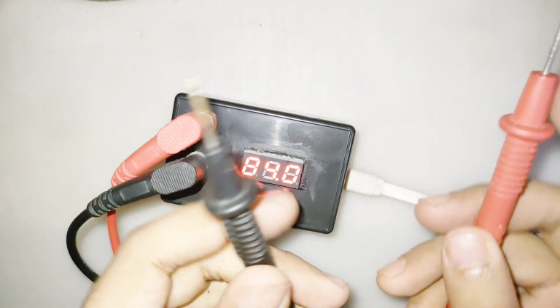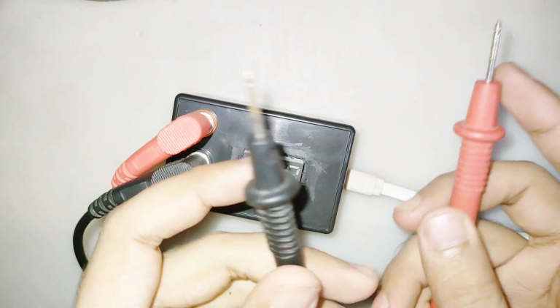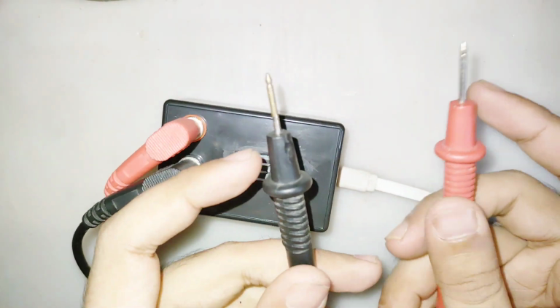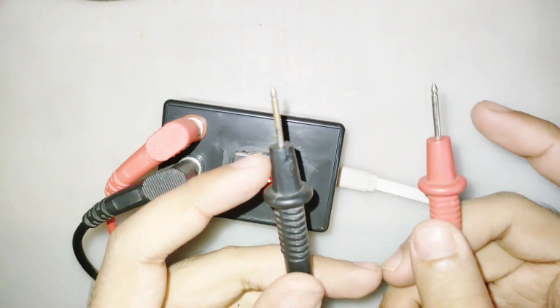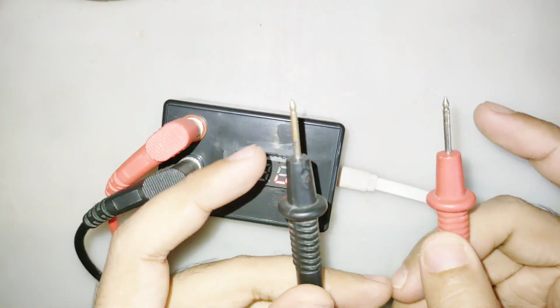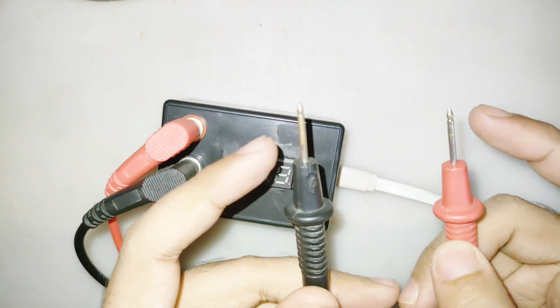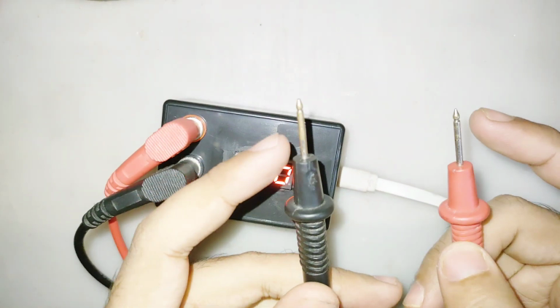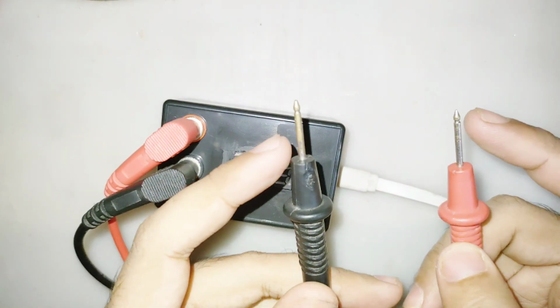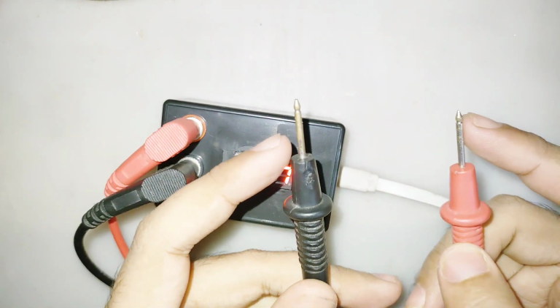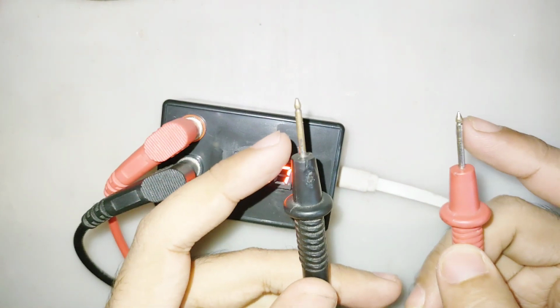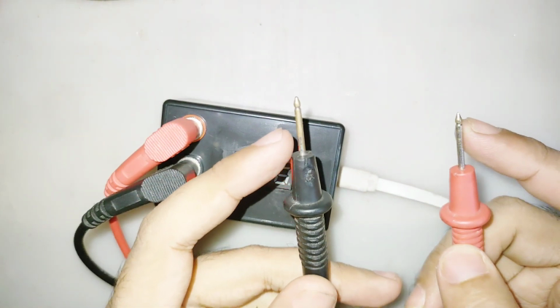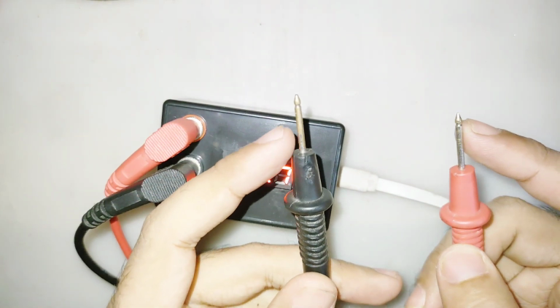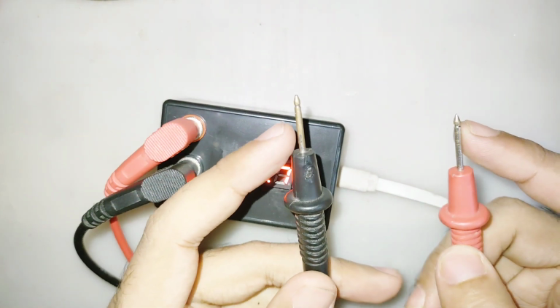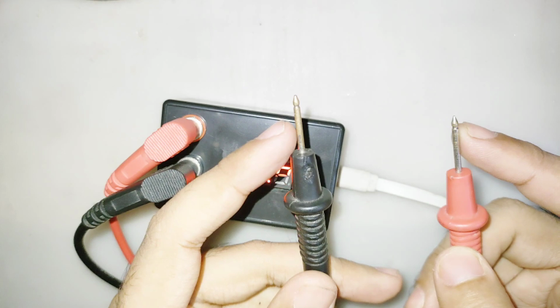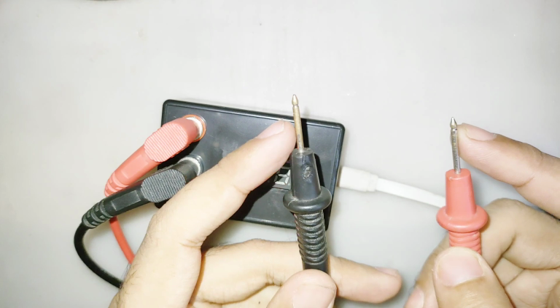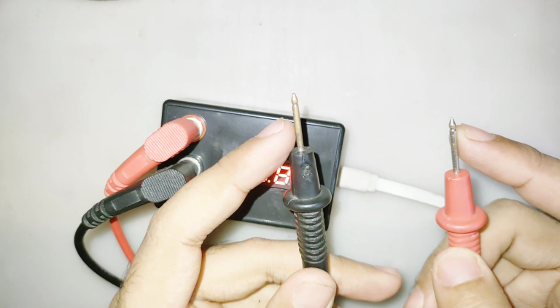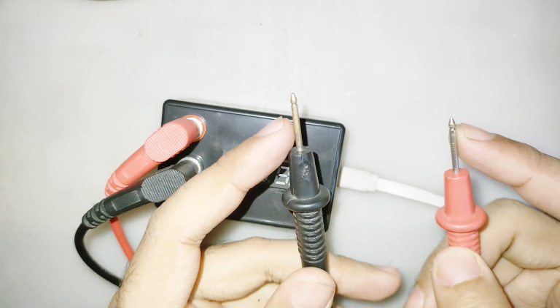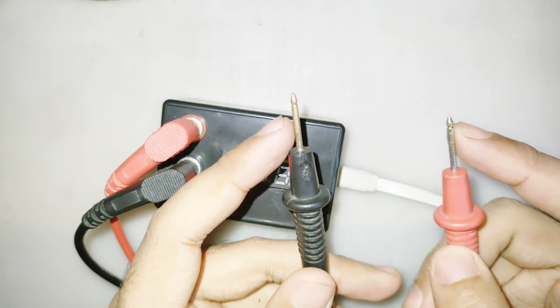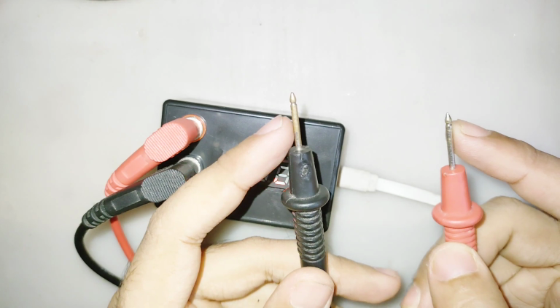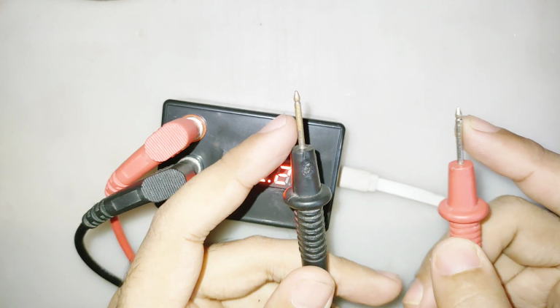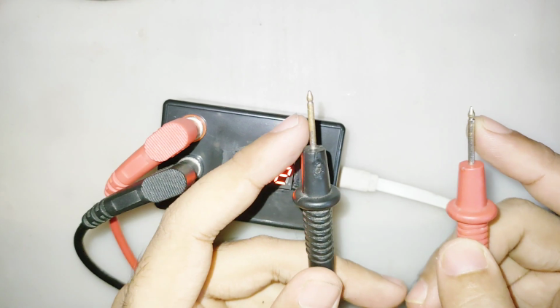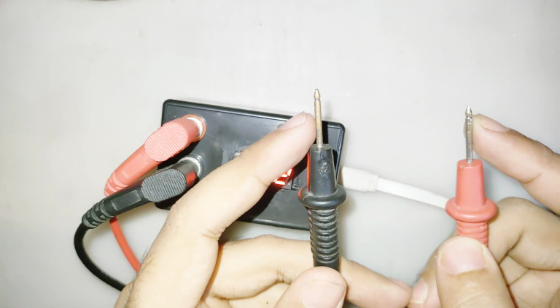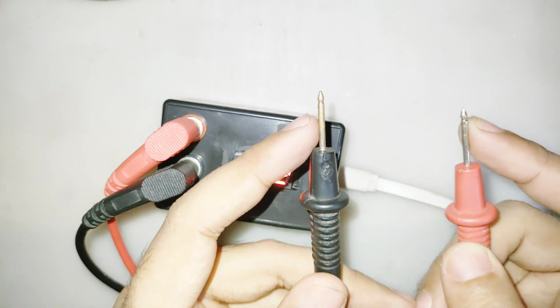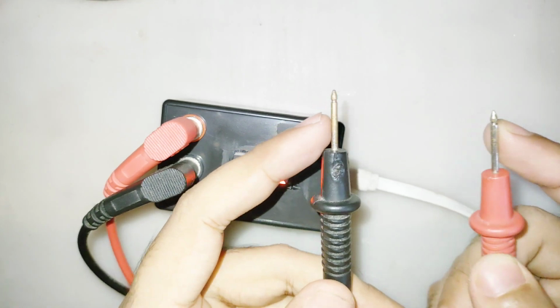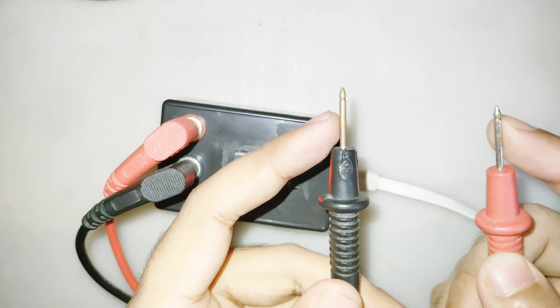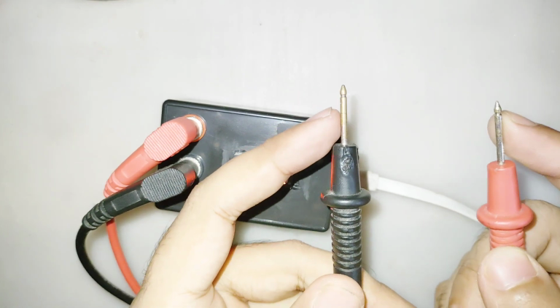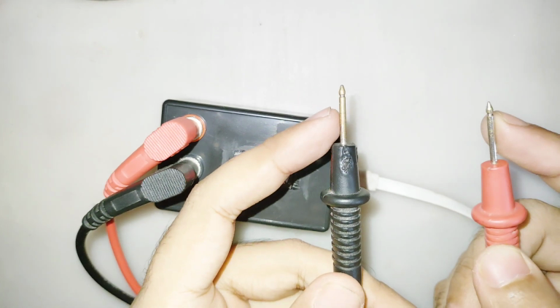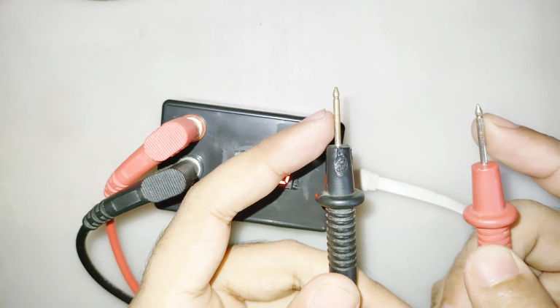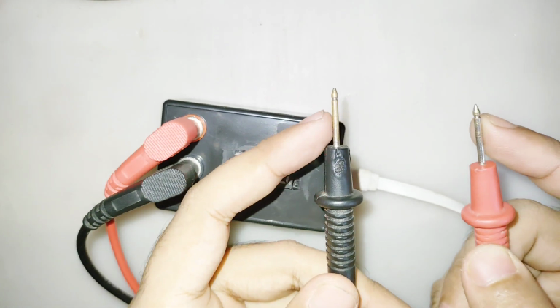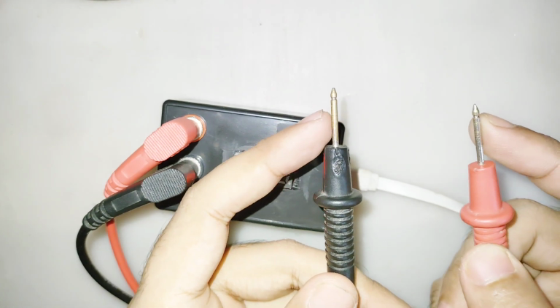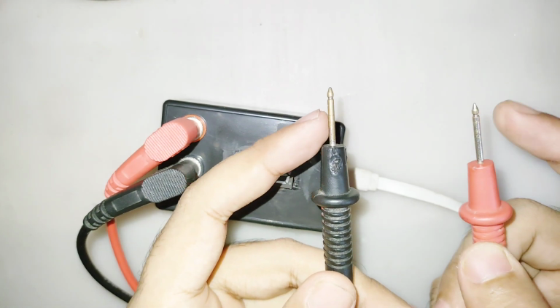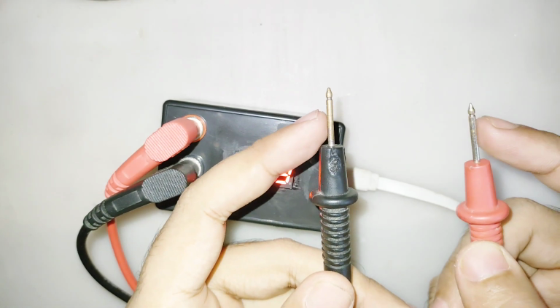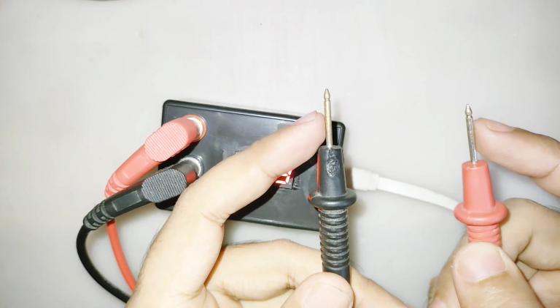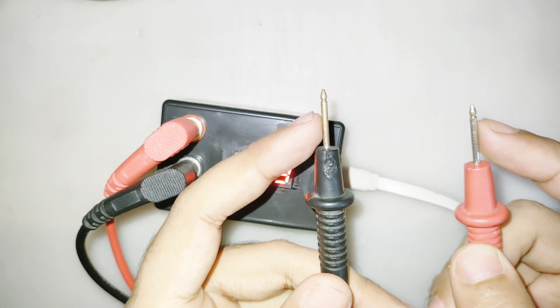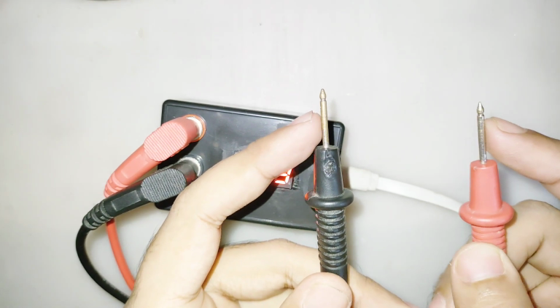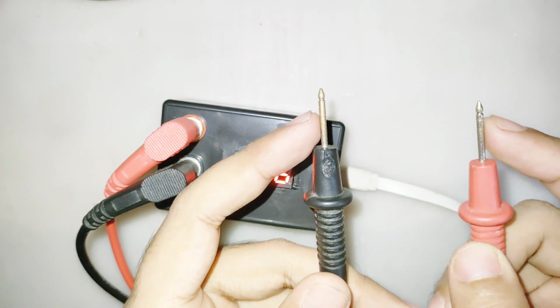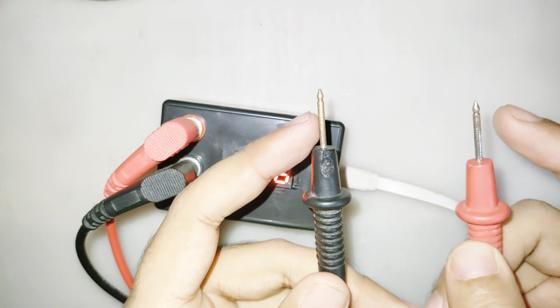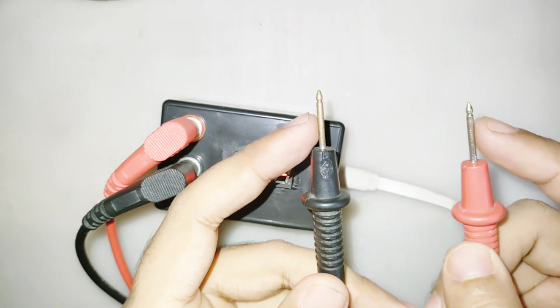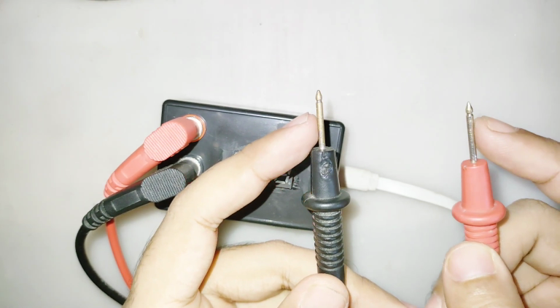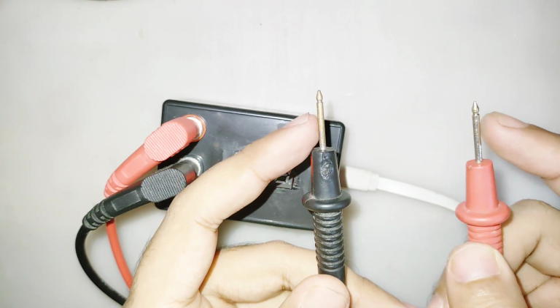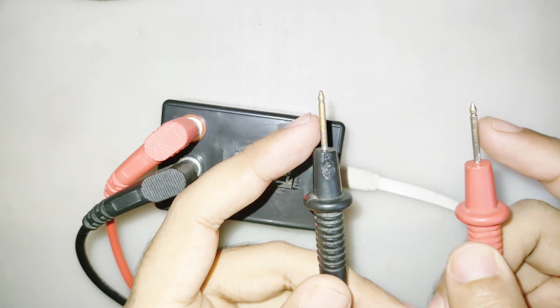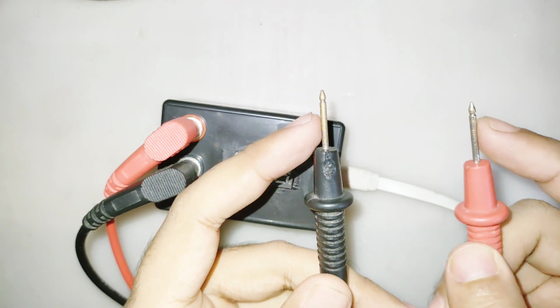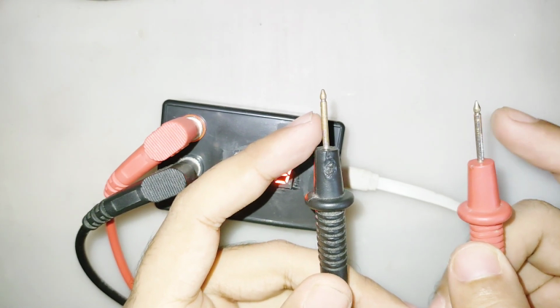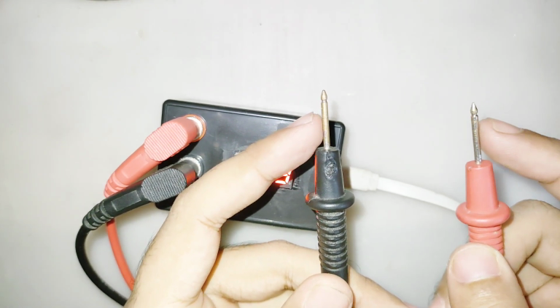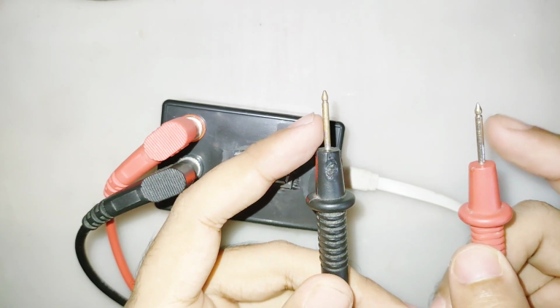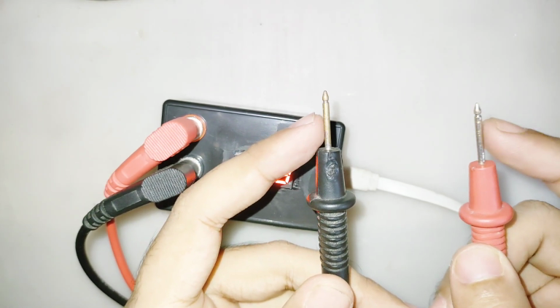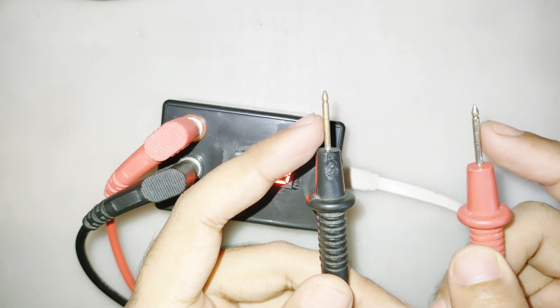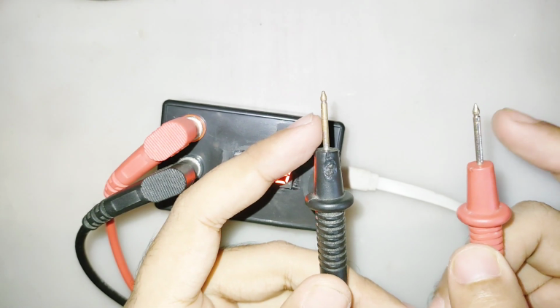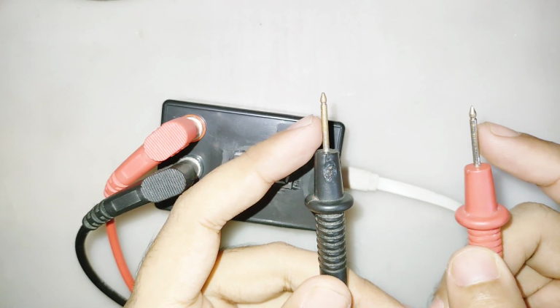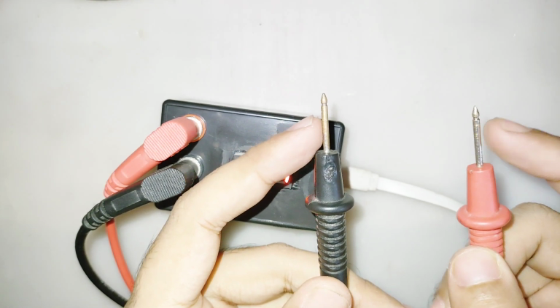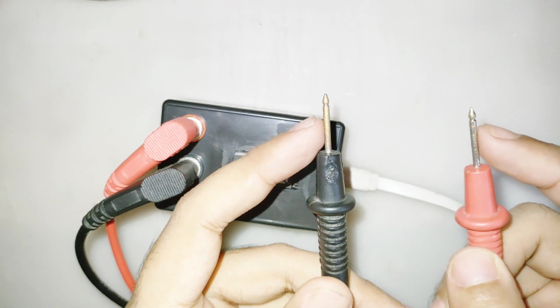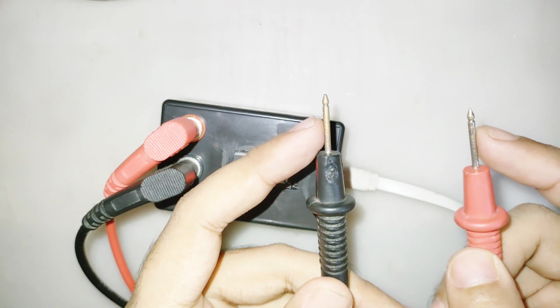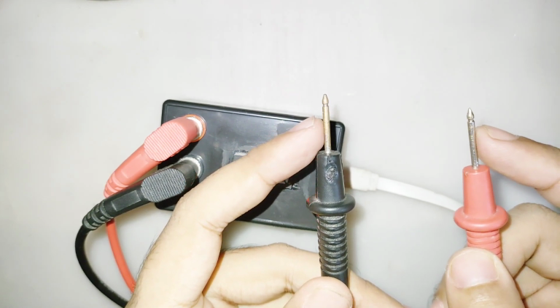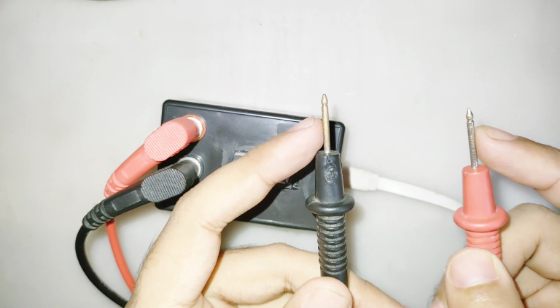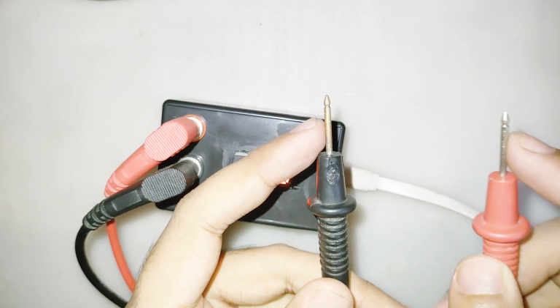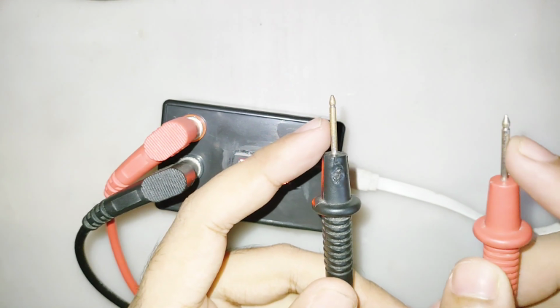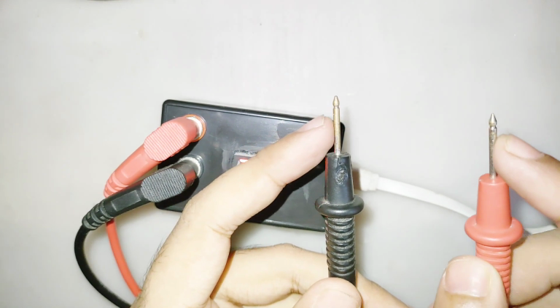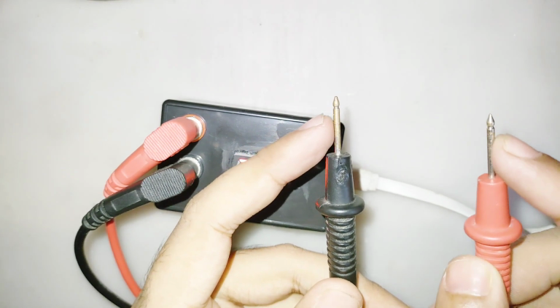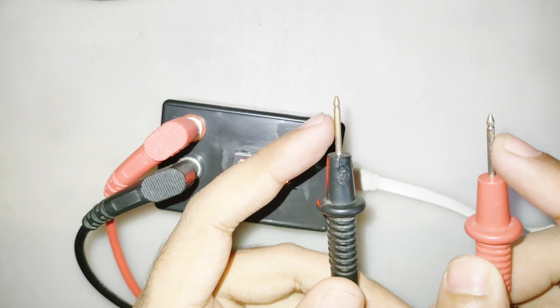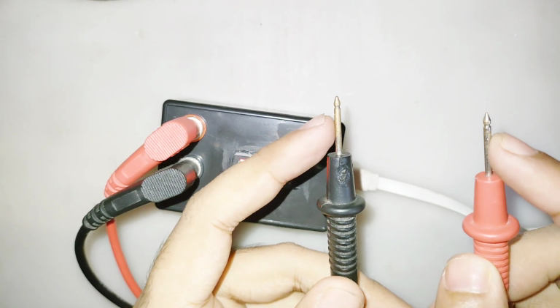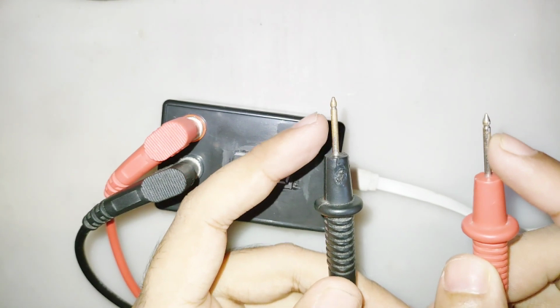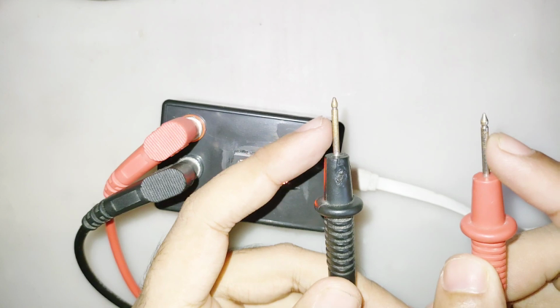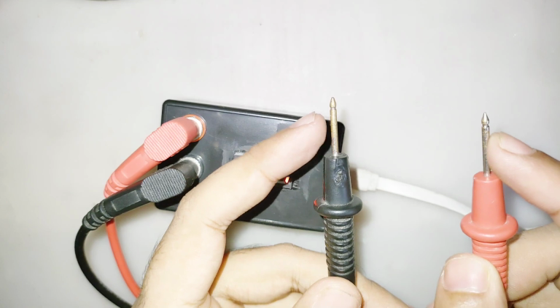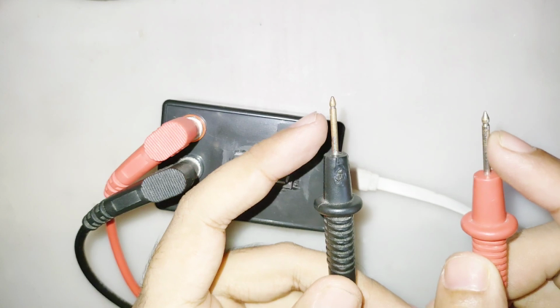The output current is super low, so it's safe to touch. The output current is so low it will not shock you.